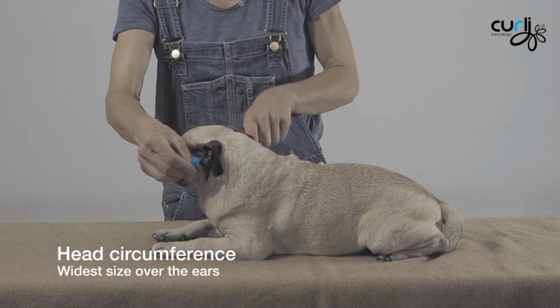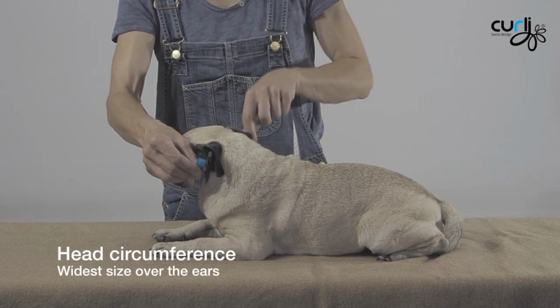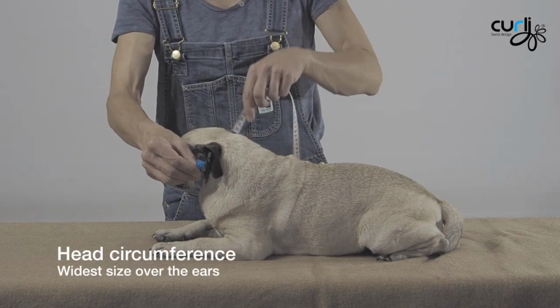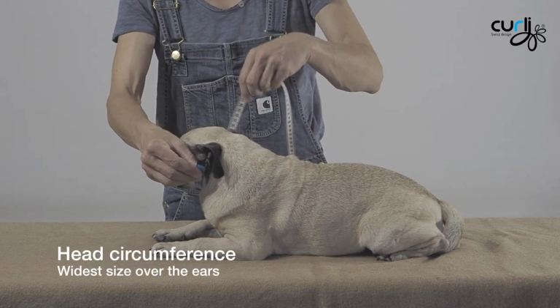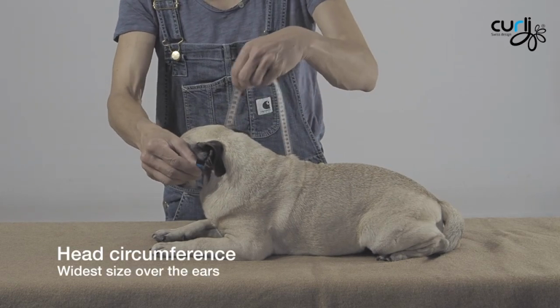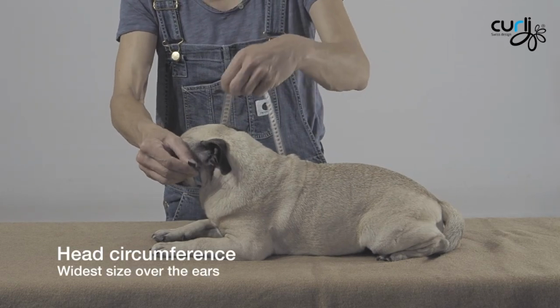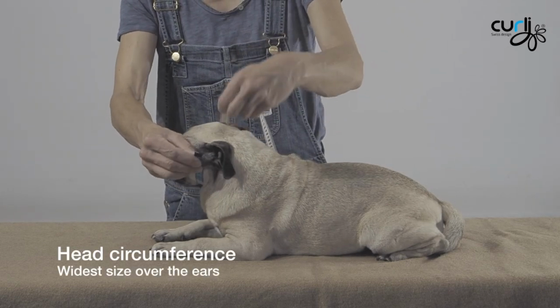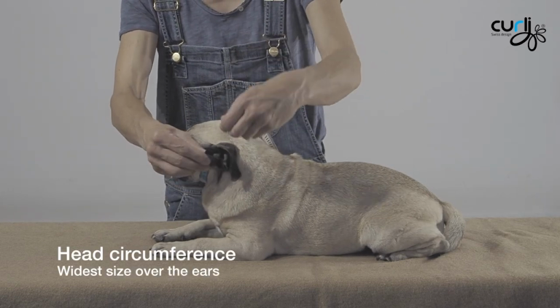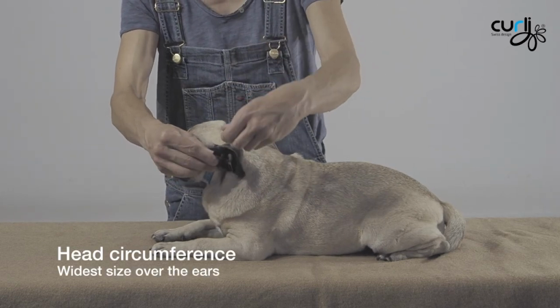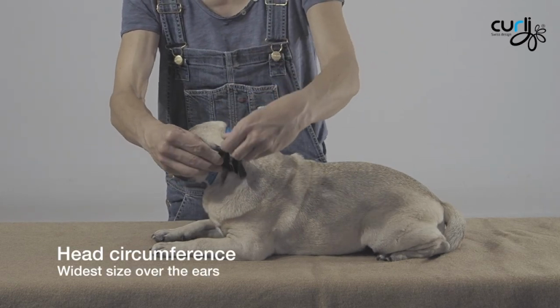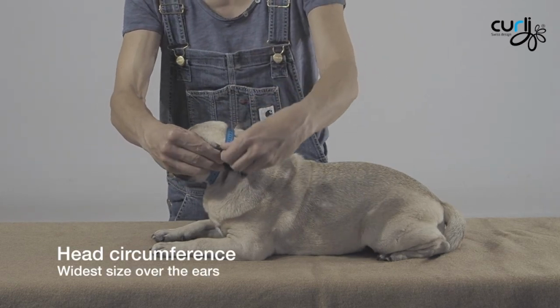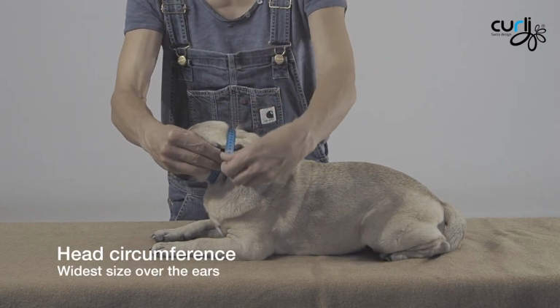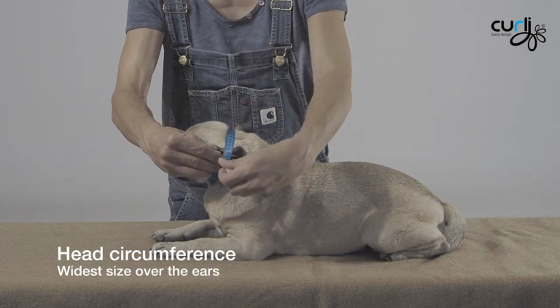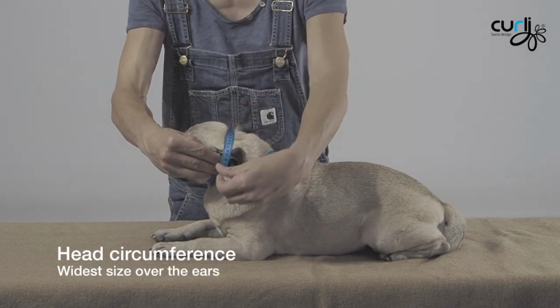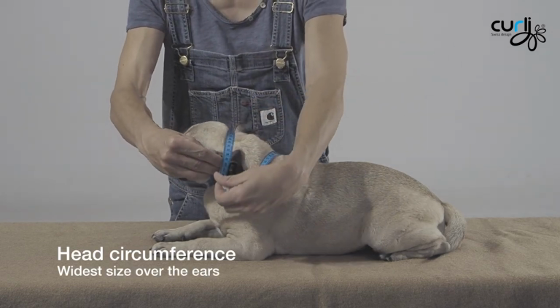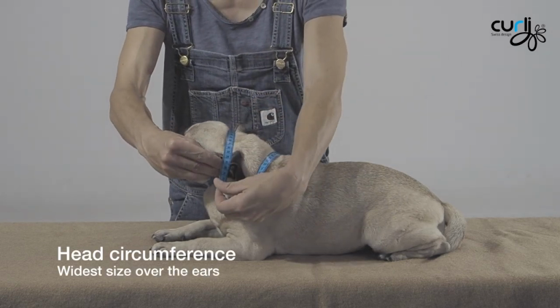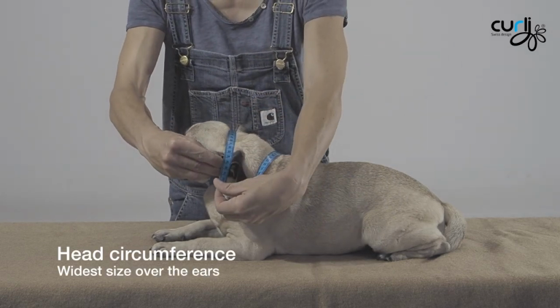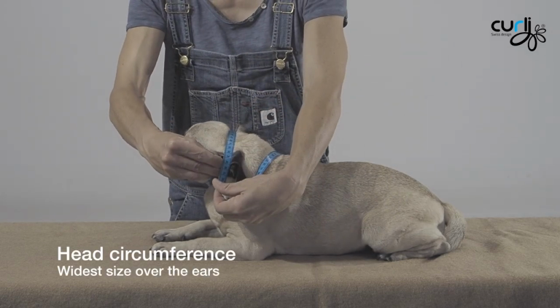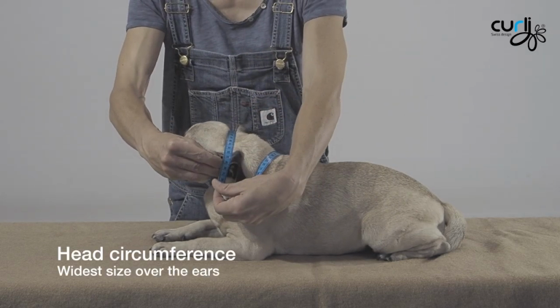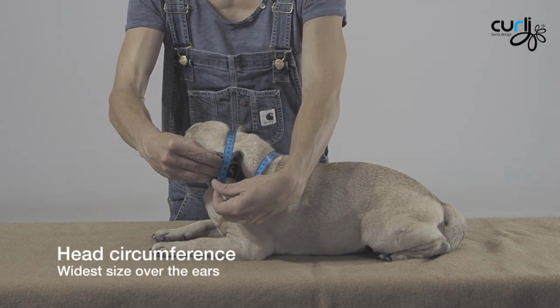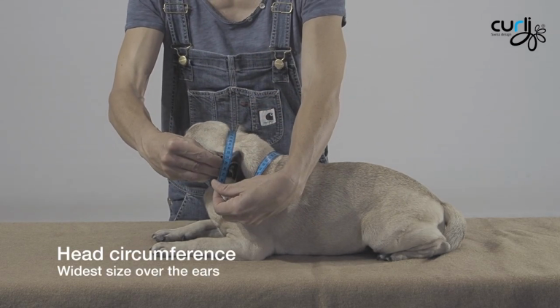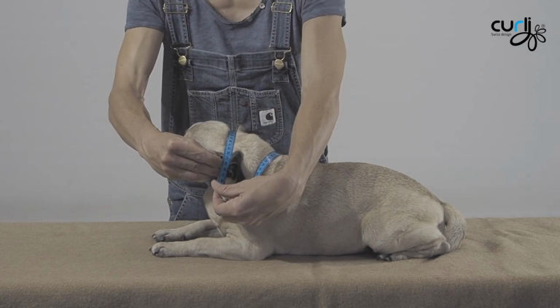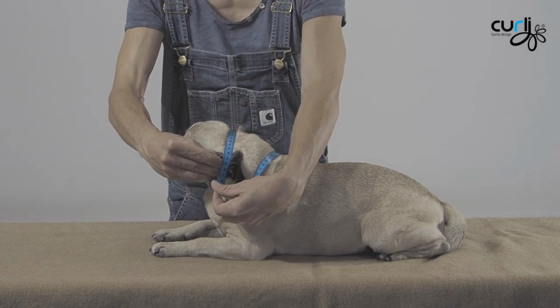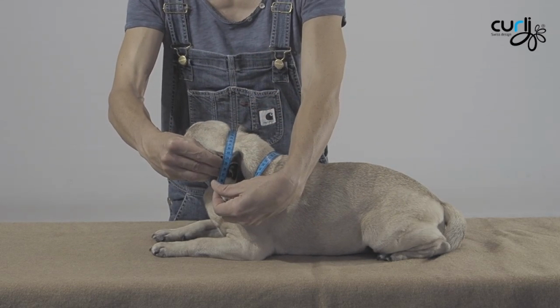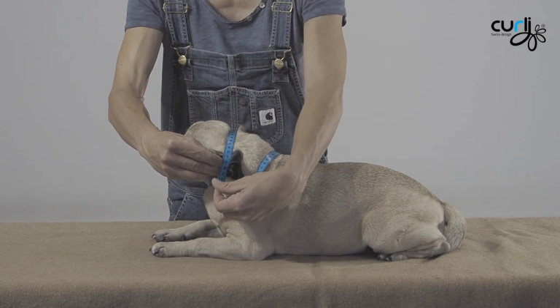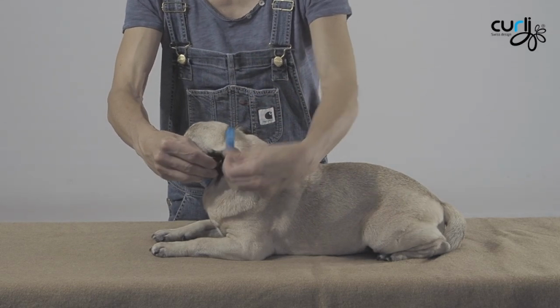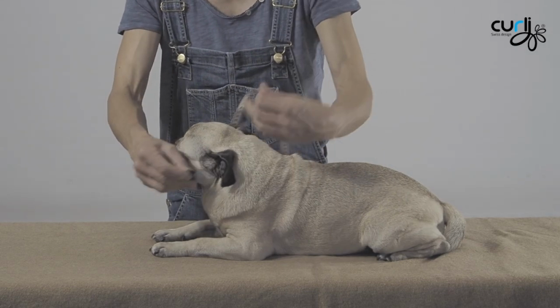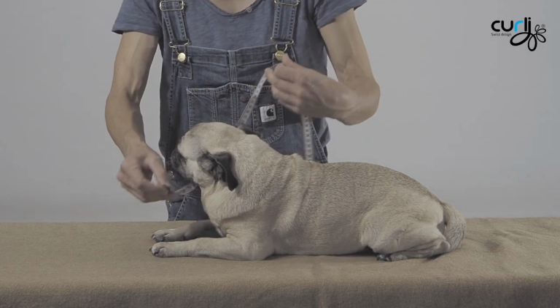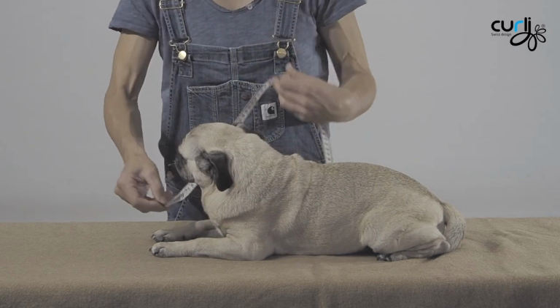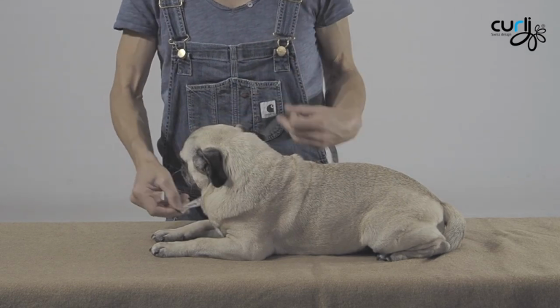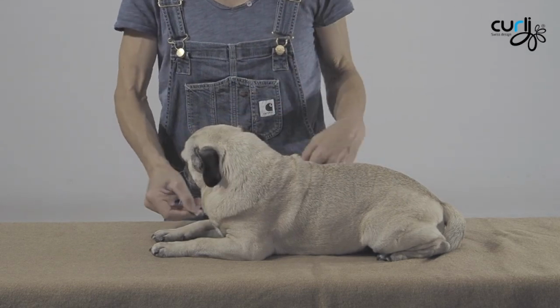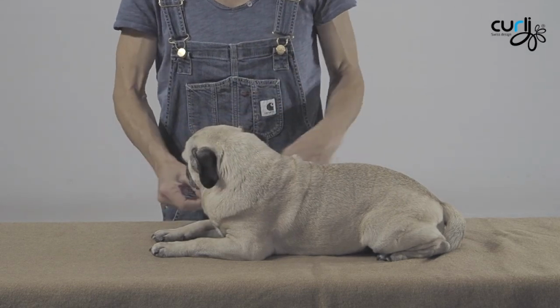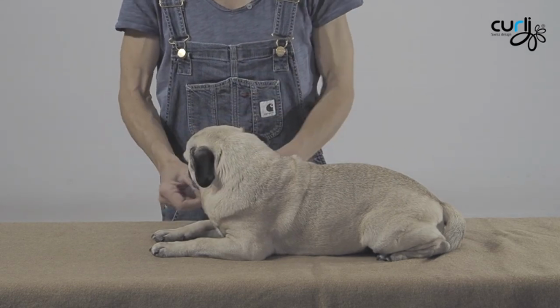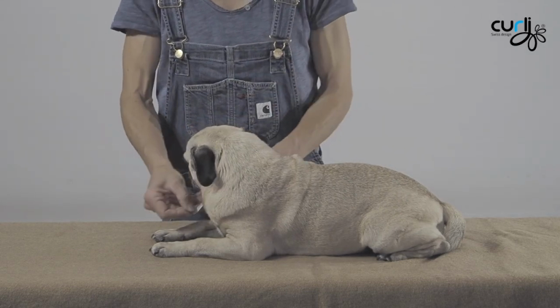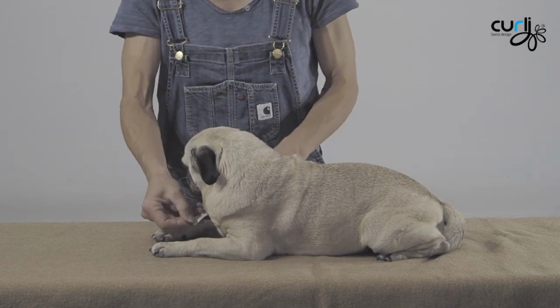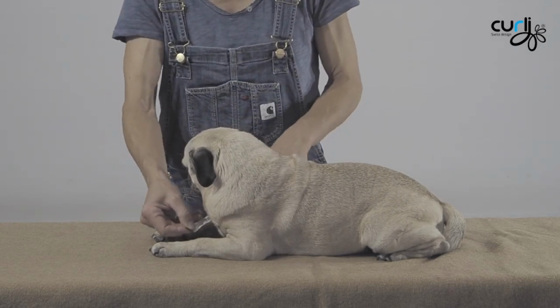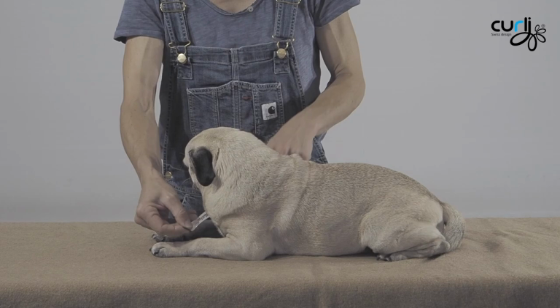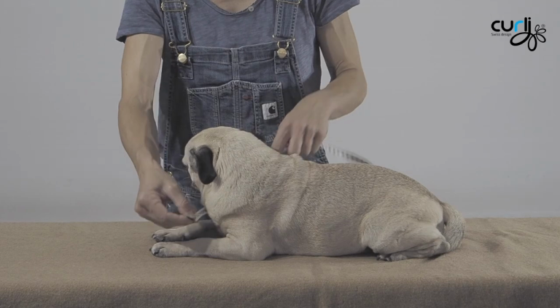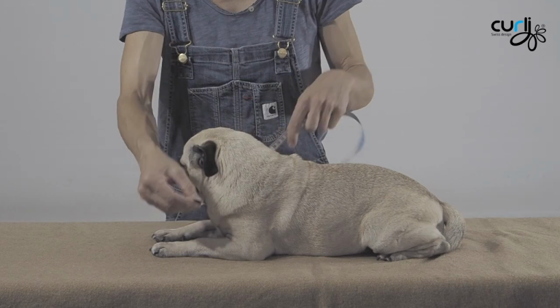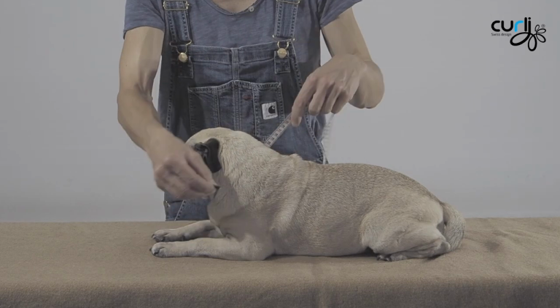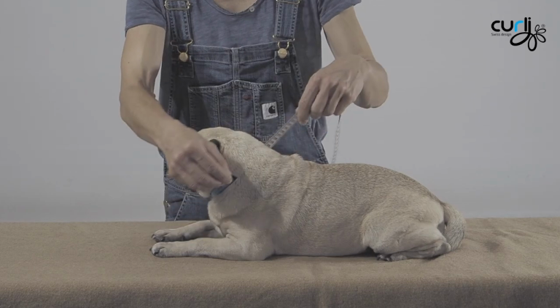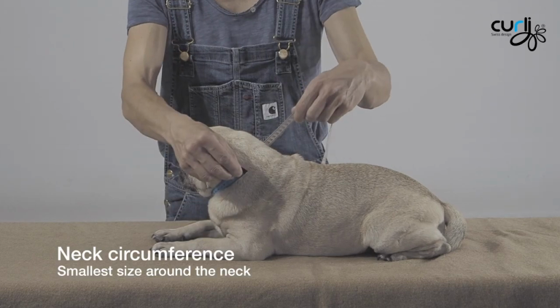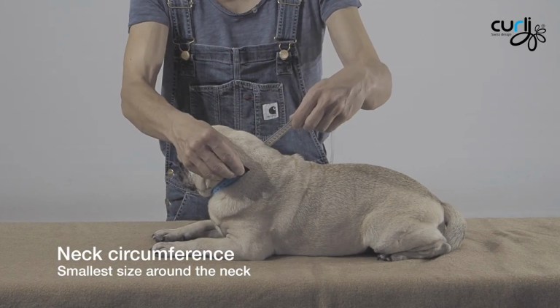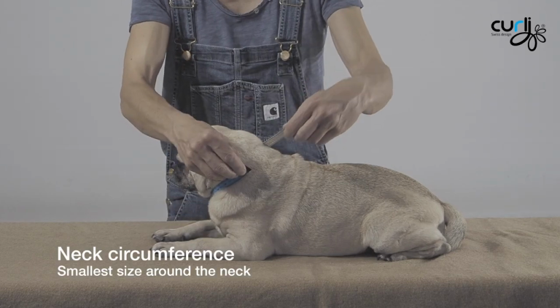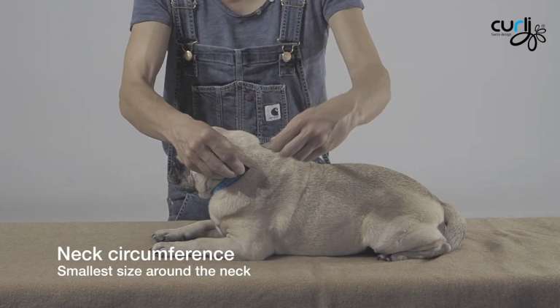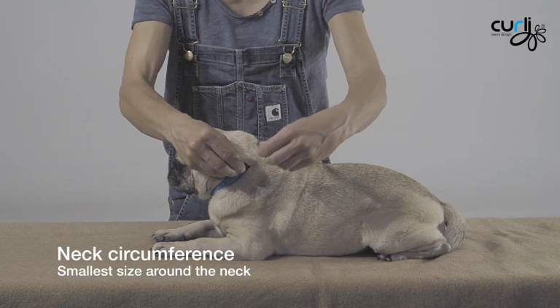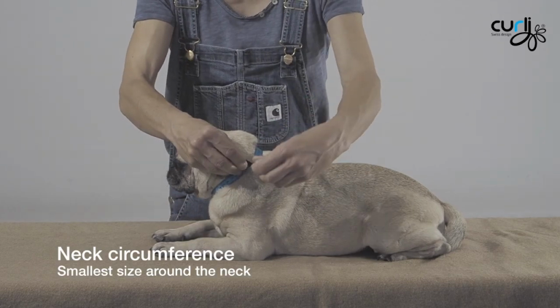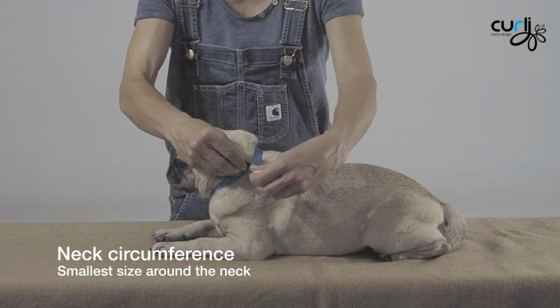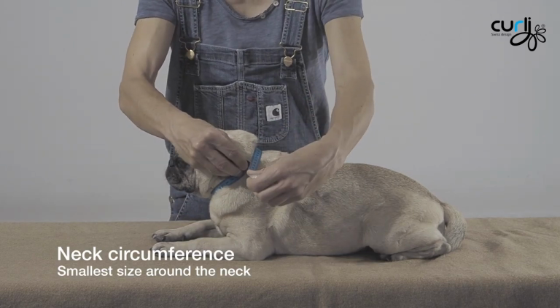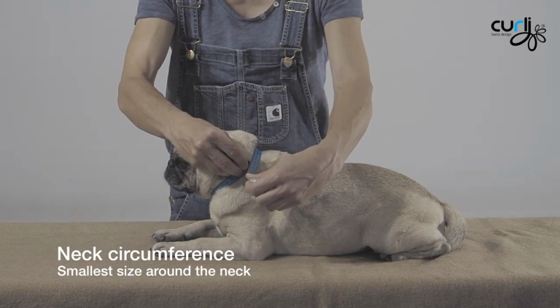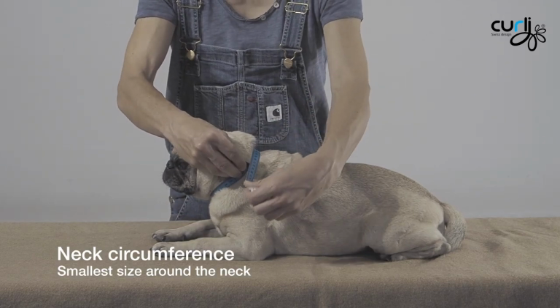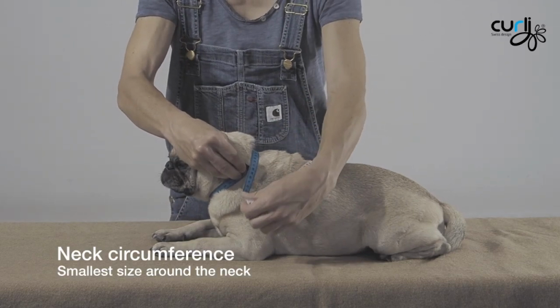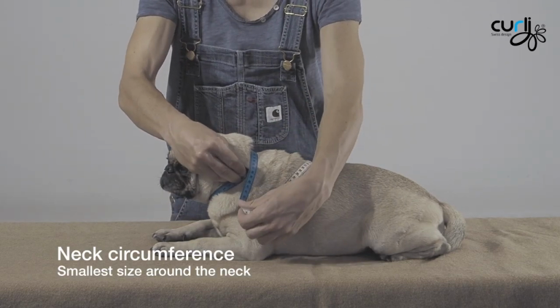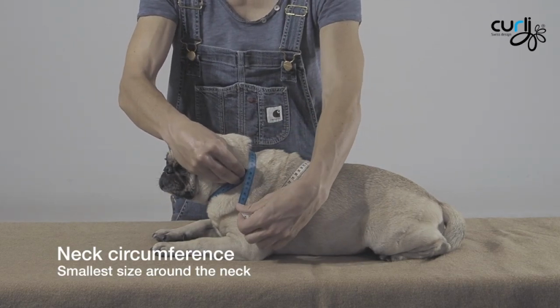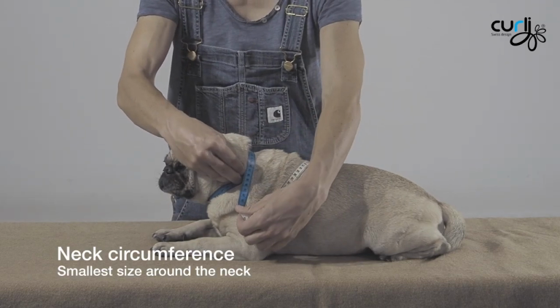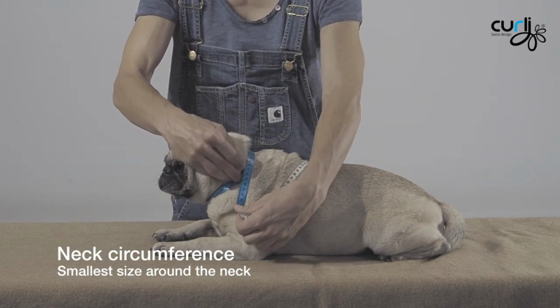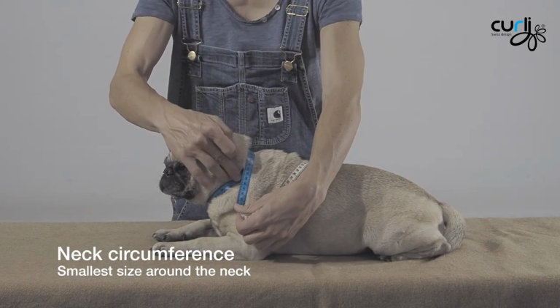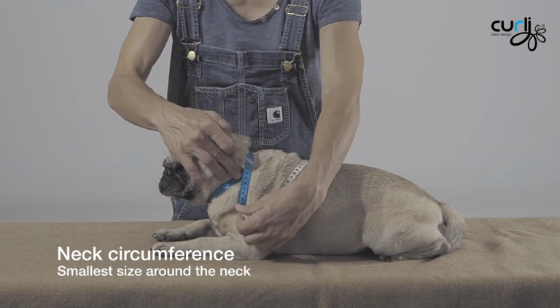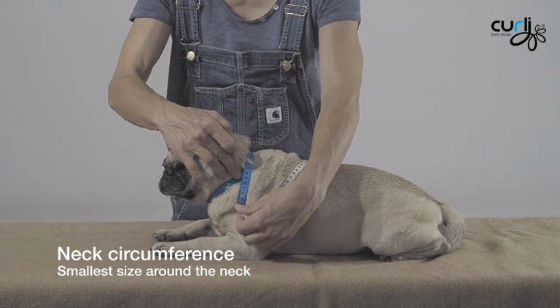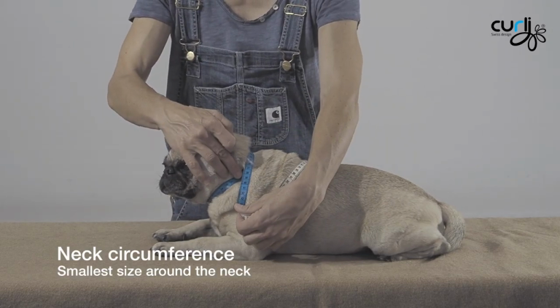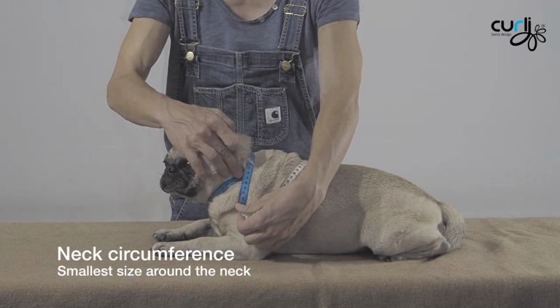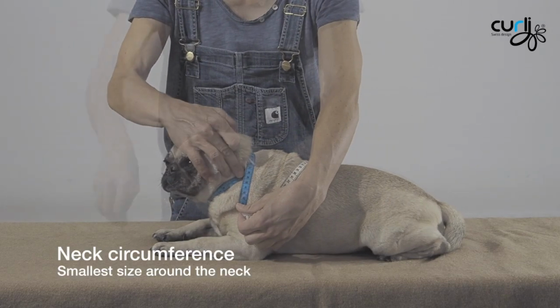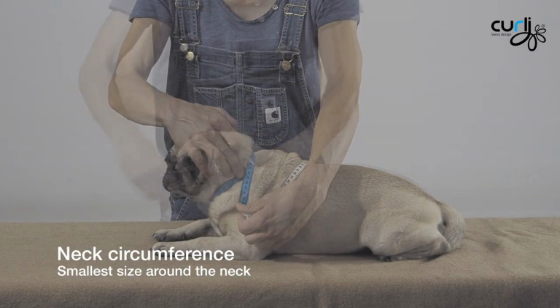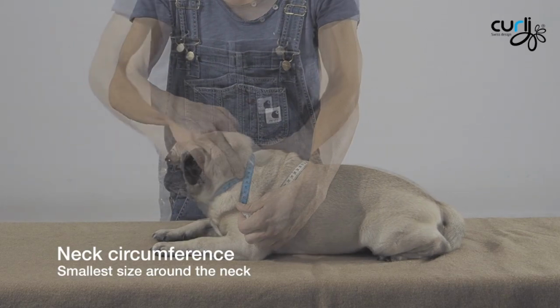Head circumference: it's the widest size around the ear. Neck: the smallest size around his neck.